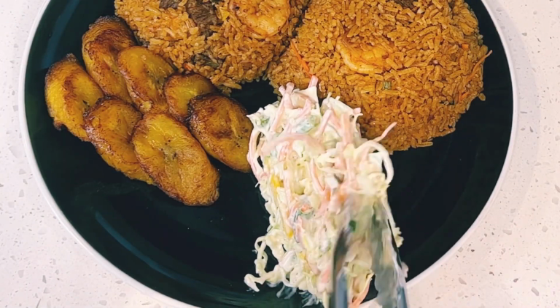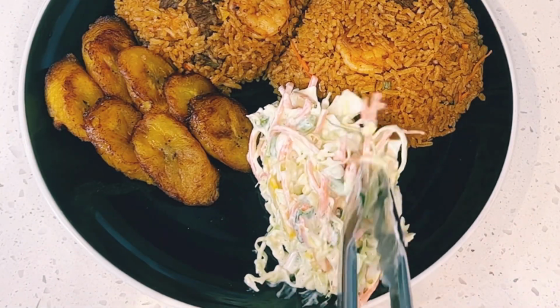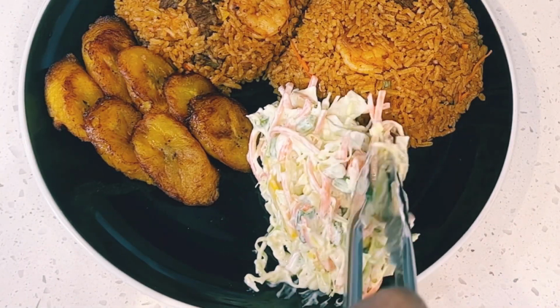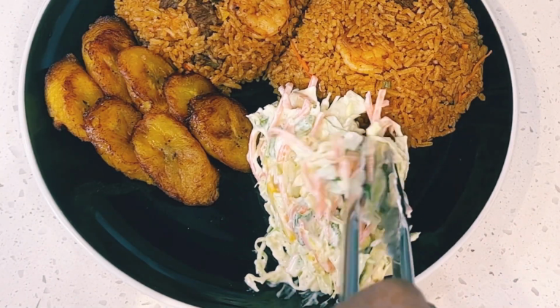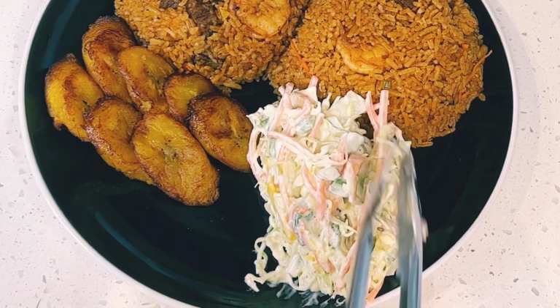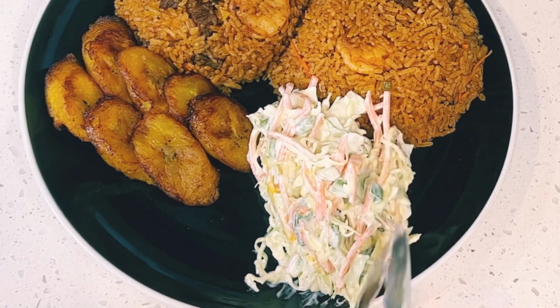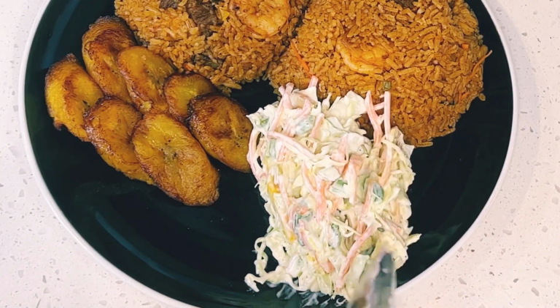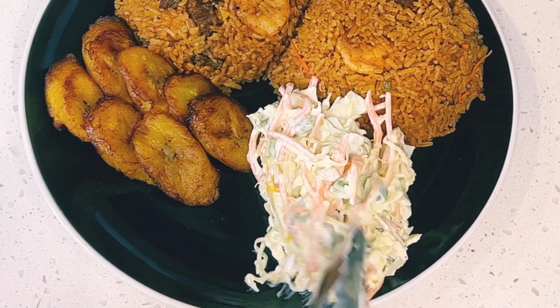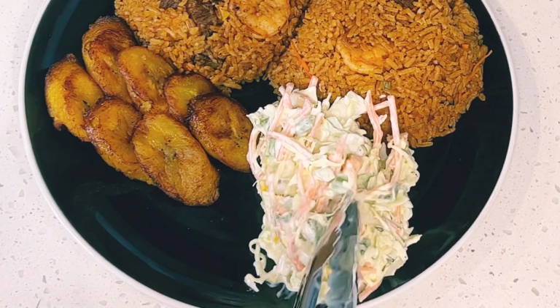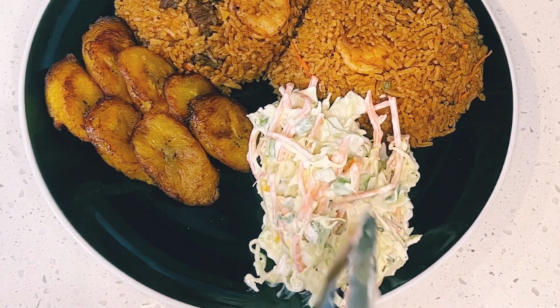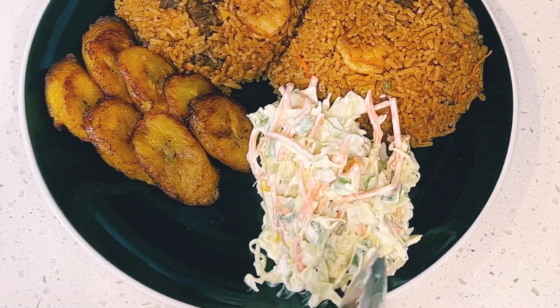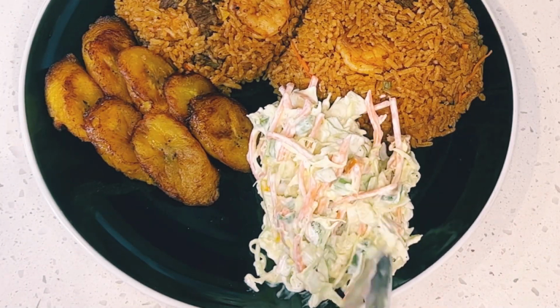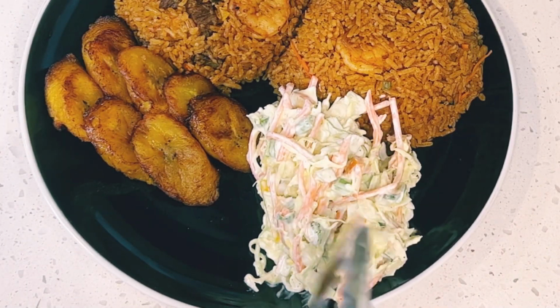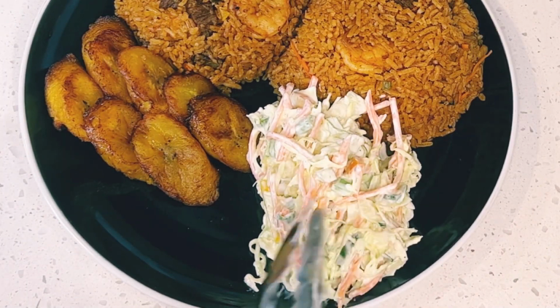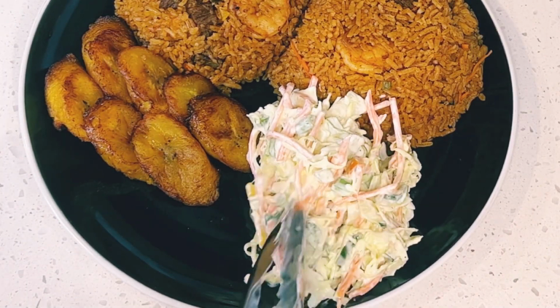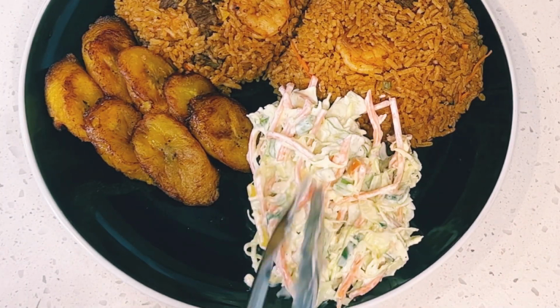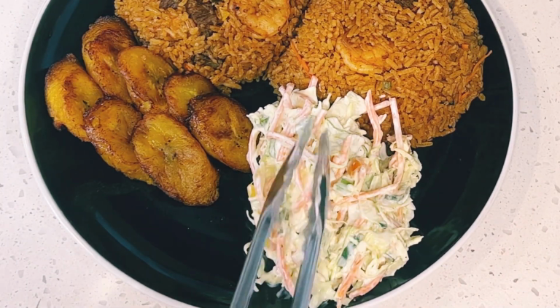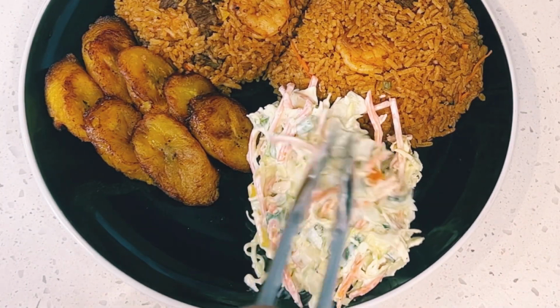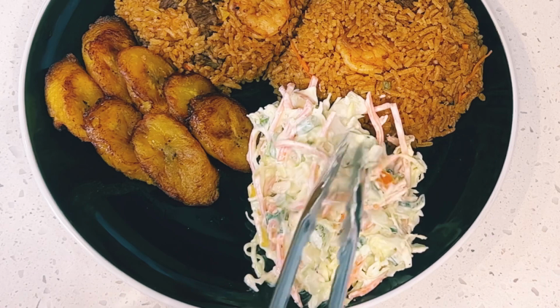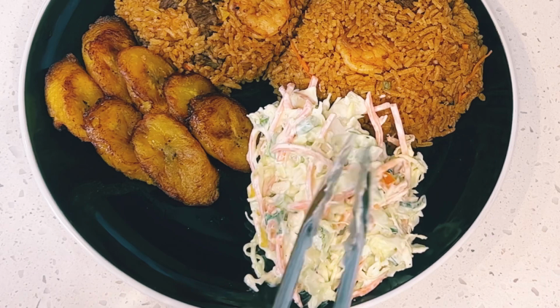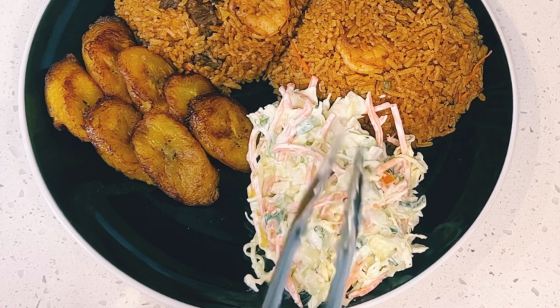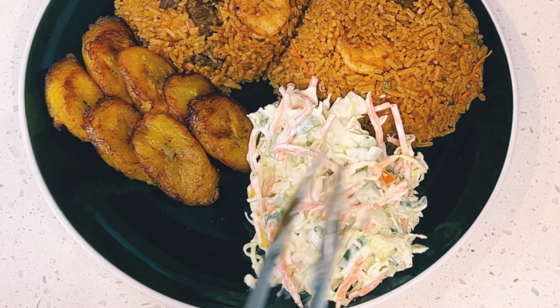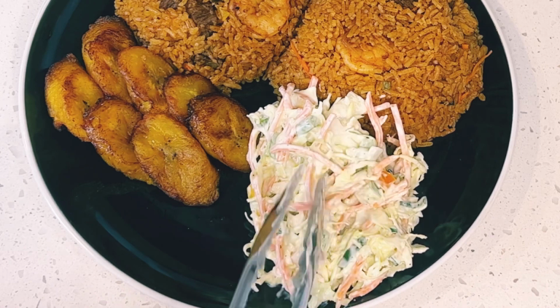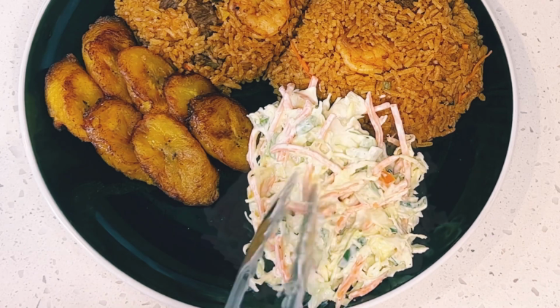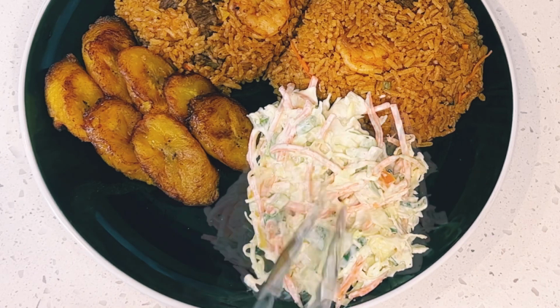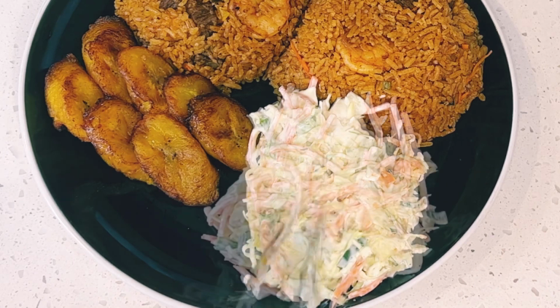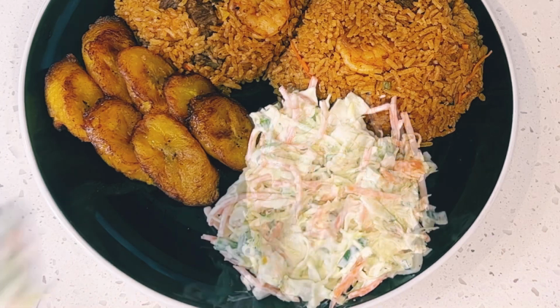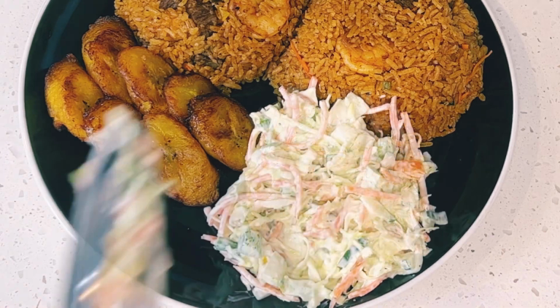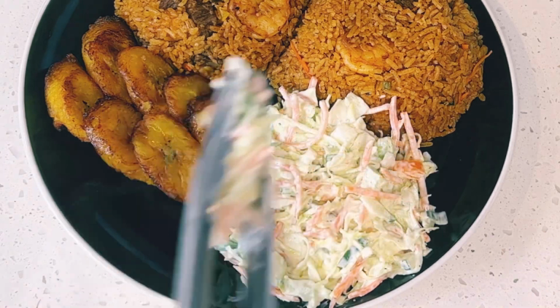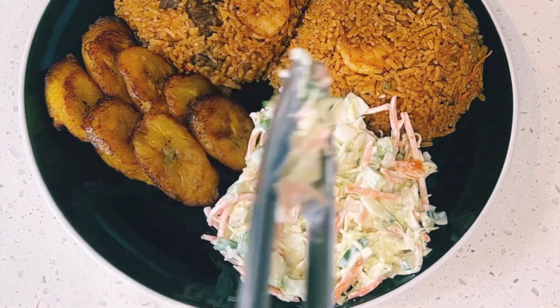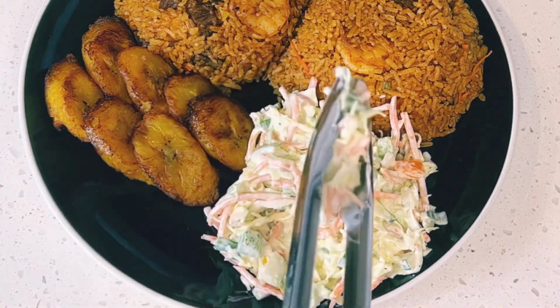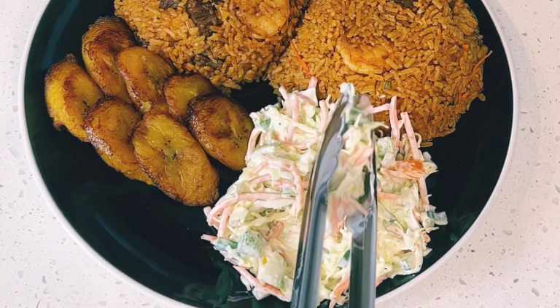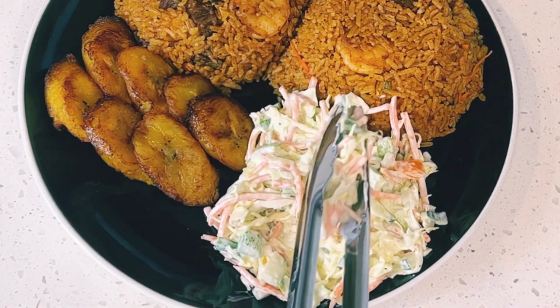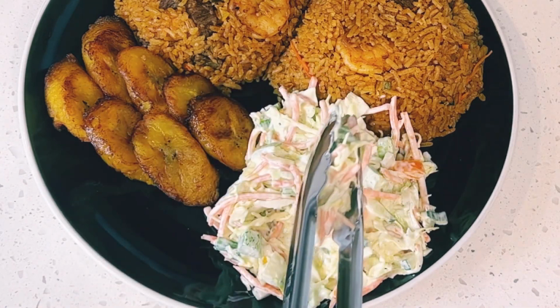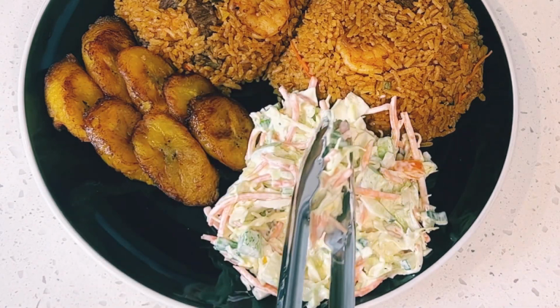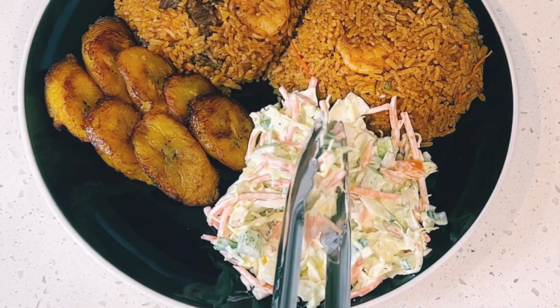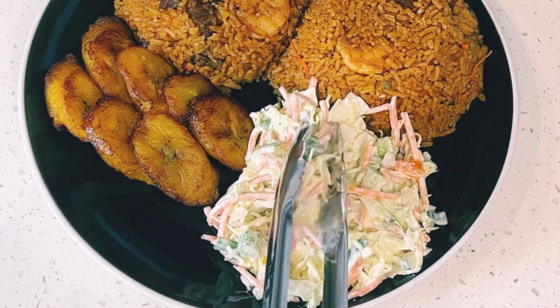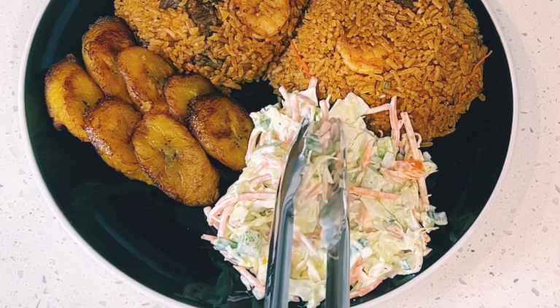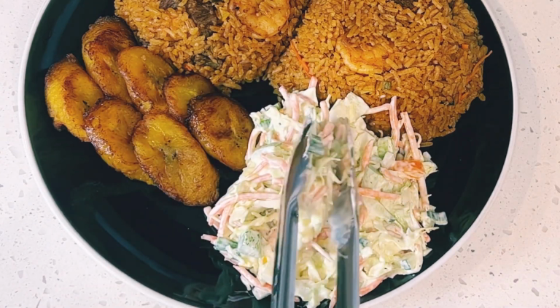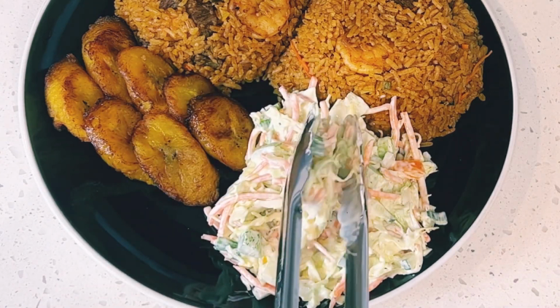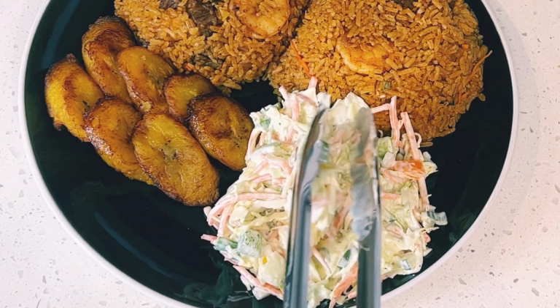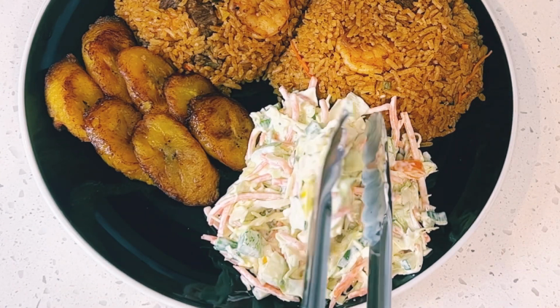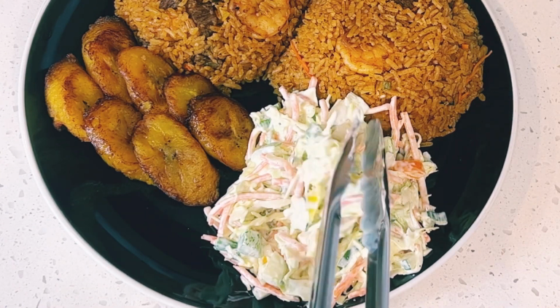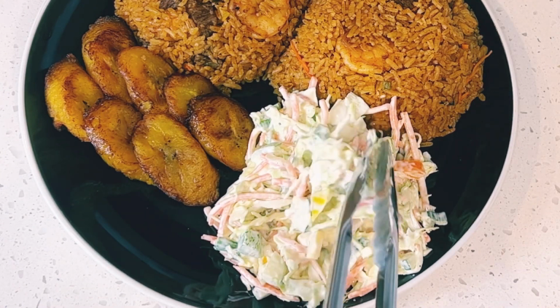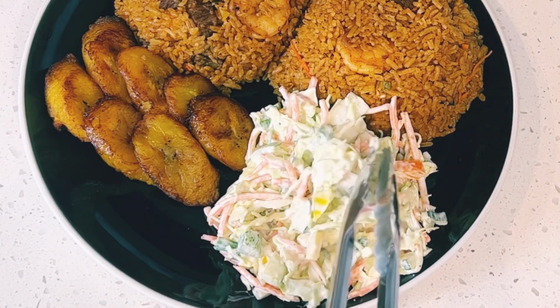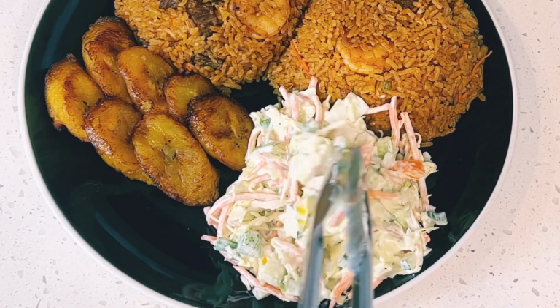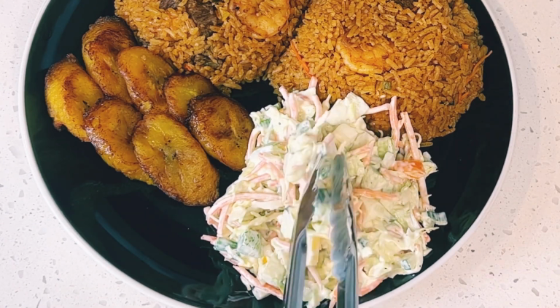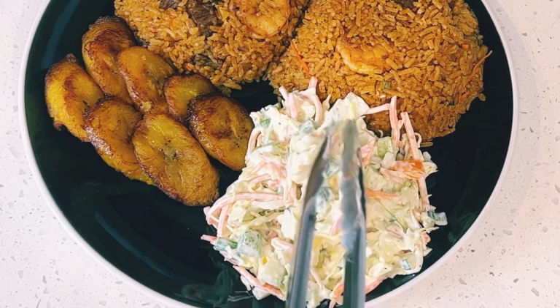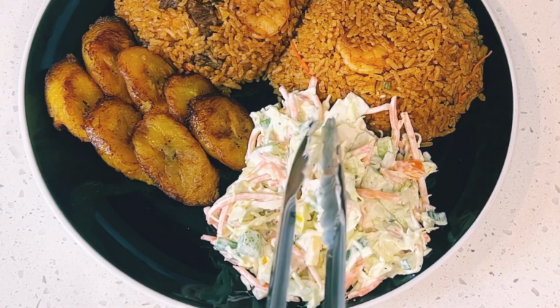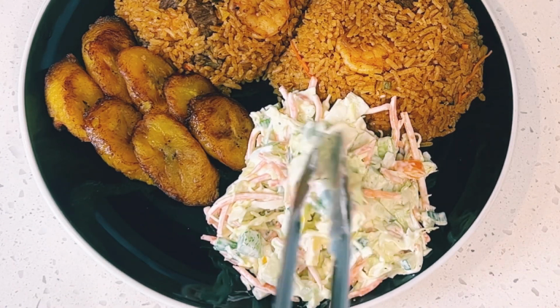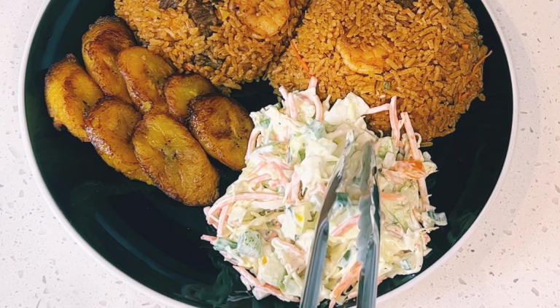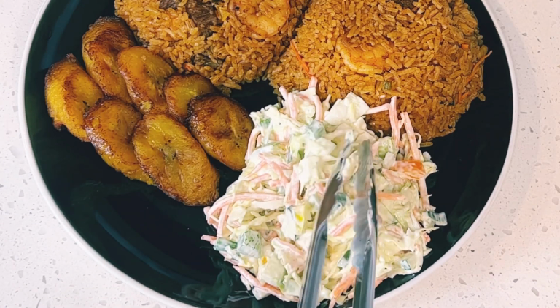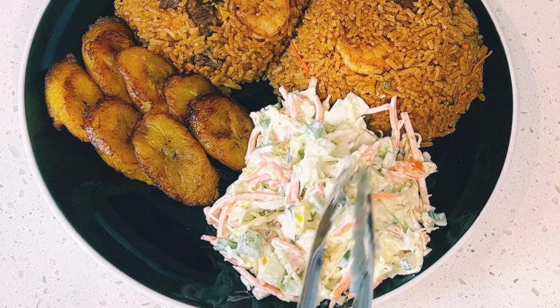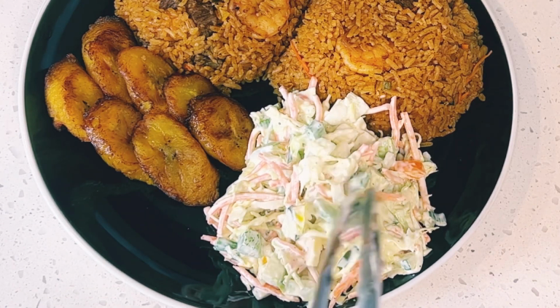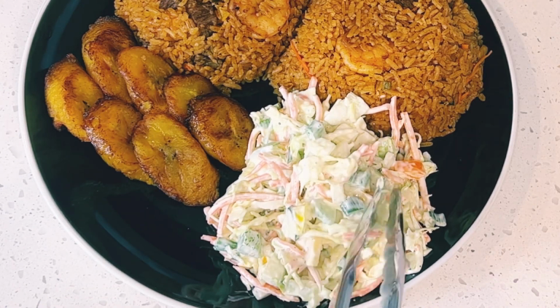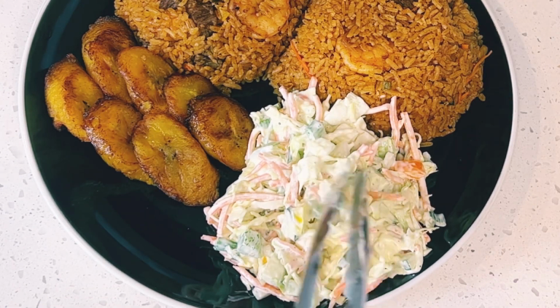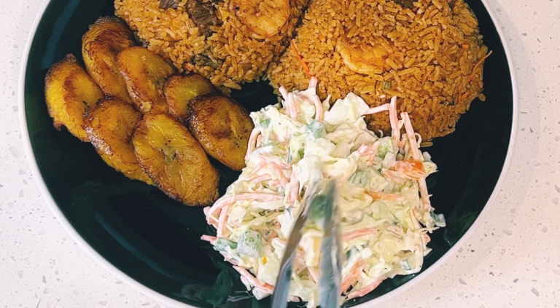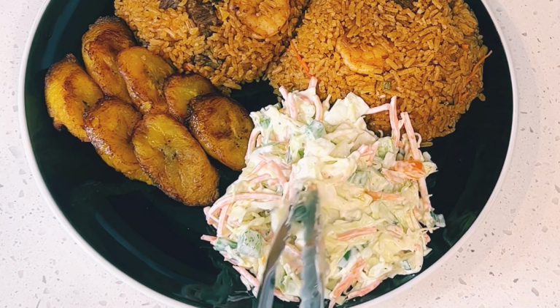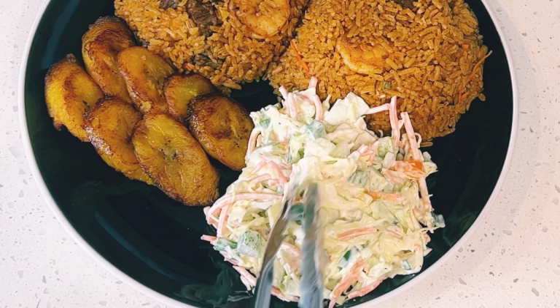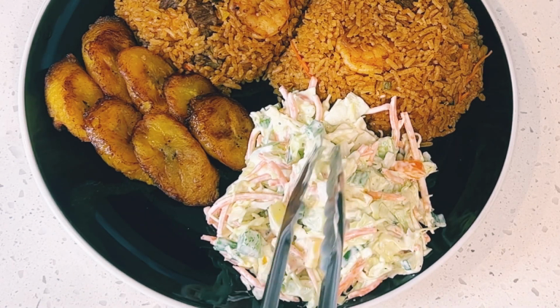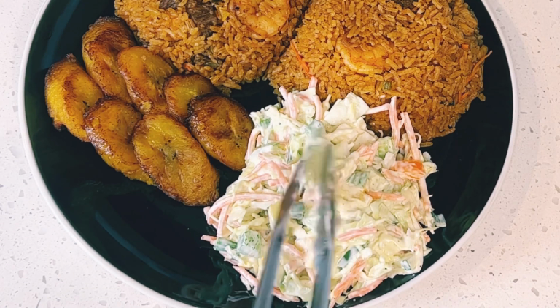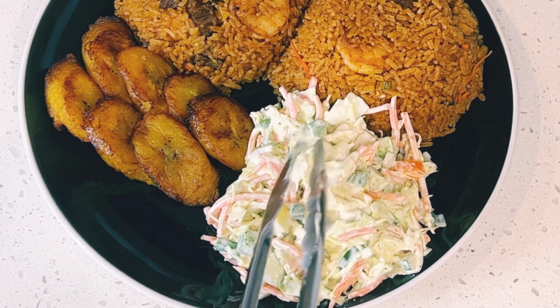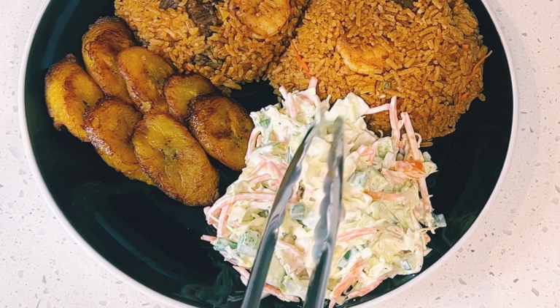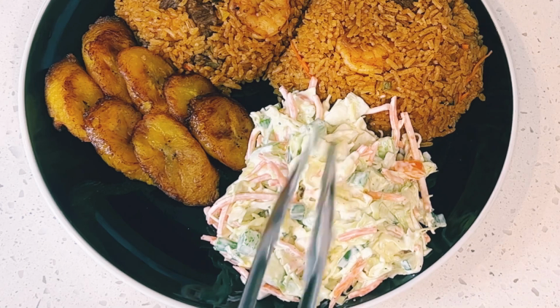We enjoyed this coleslaw with beef and shrimp jollof rice and fried plantain. As you can see, the plate is looking good — and it is not for anyone but me!